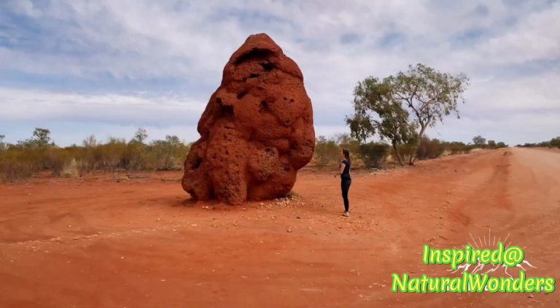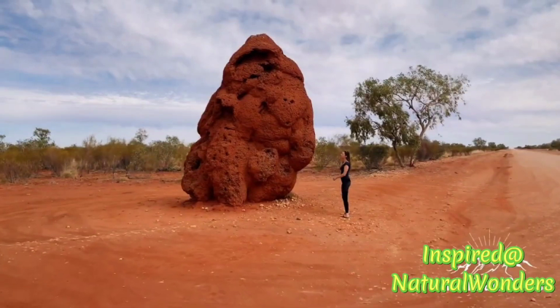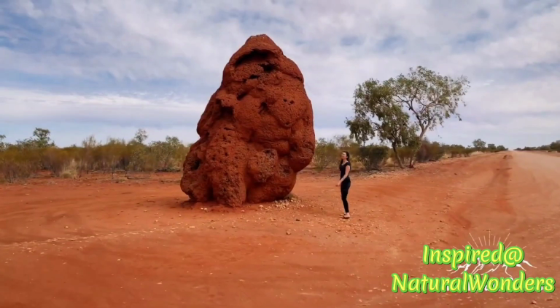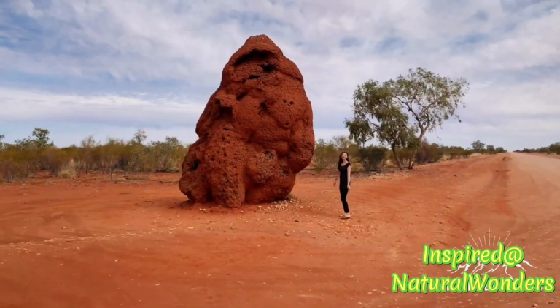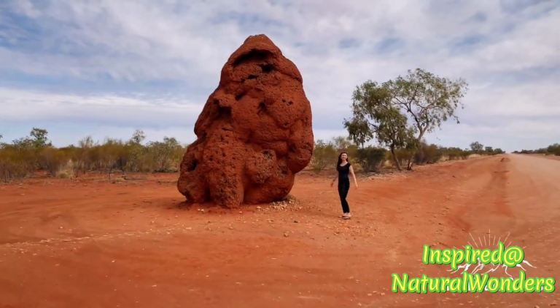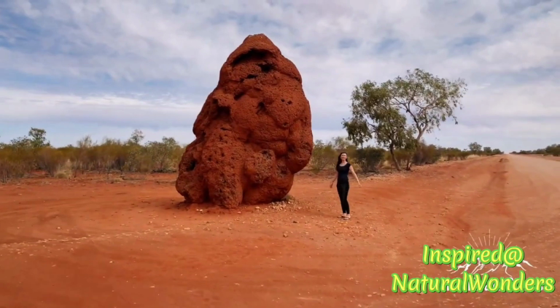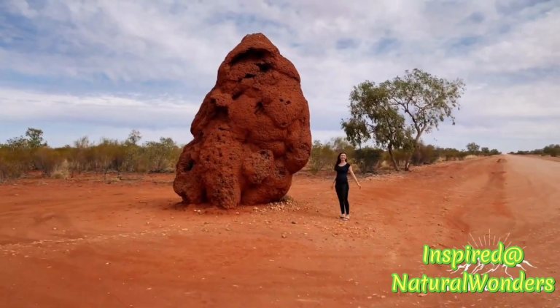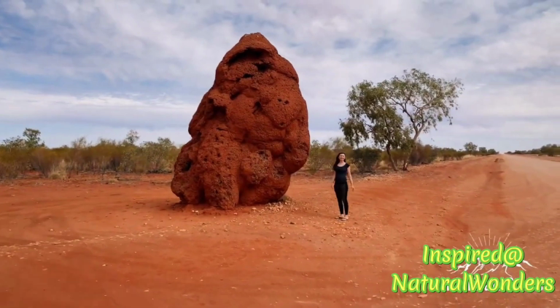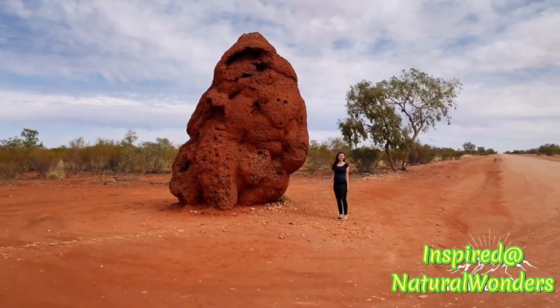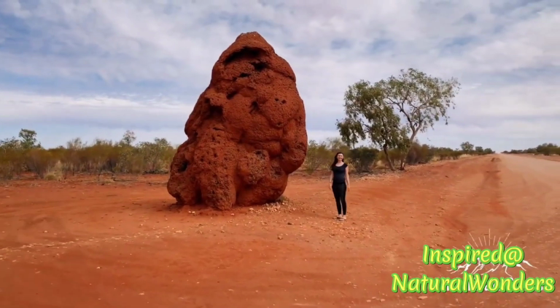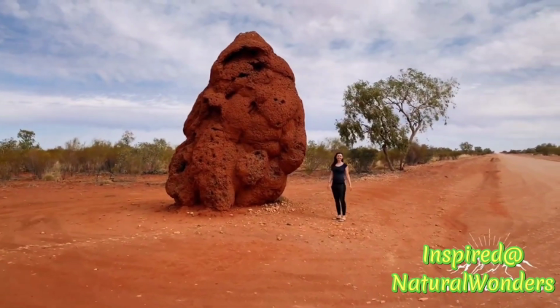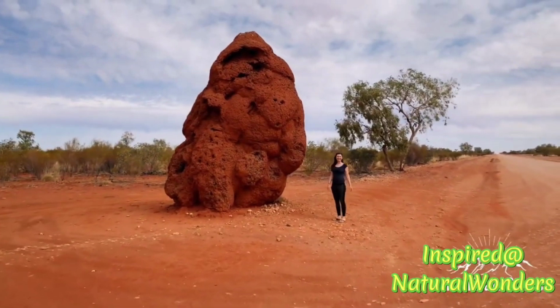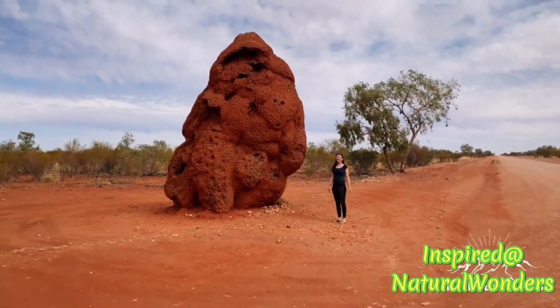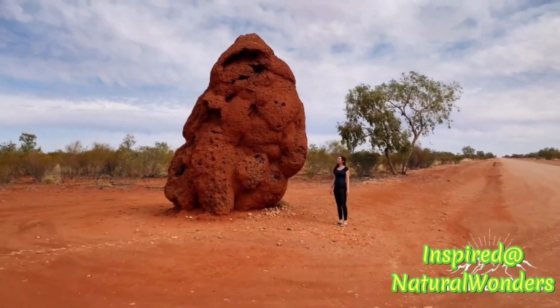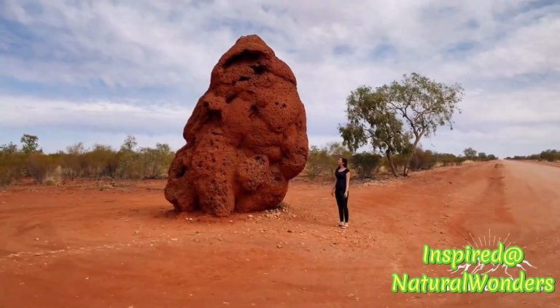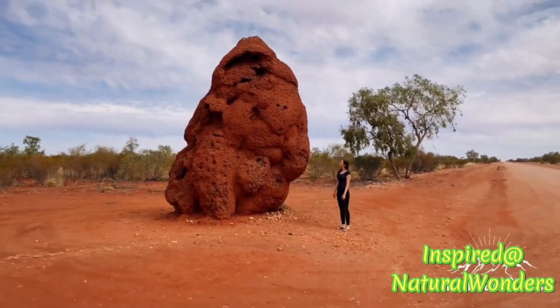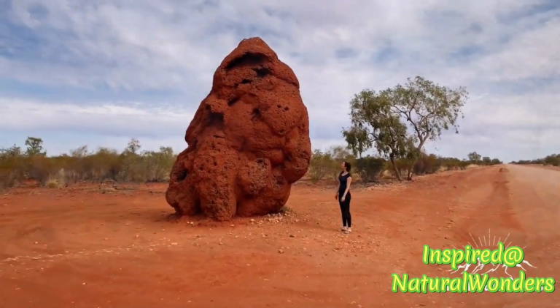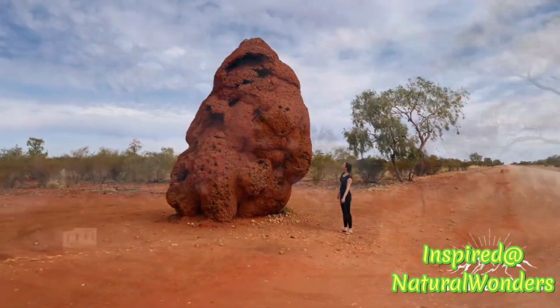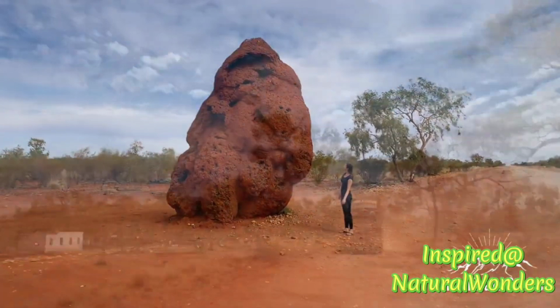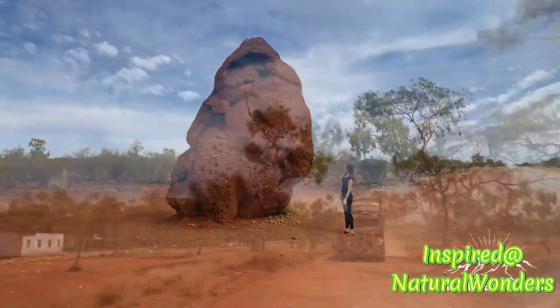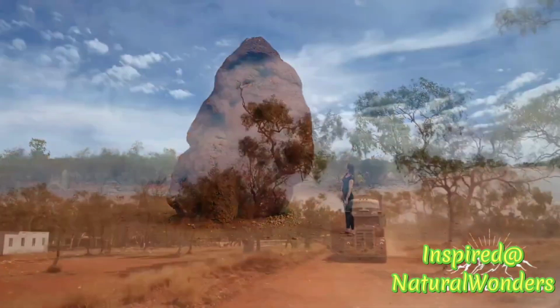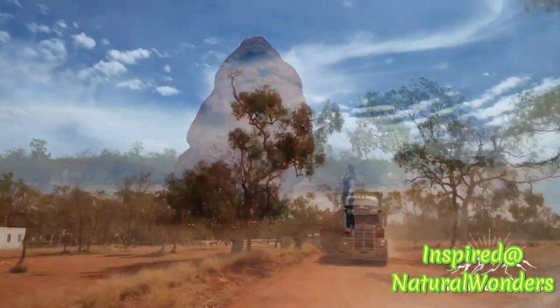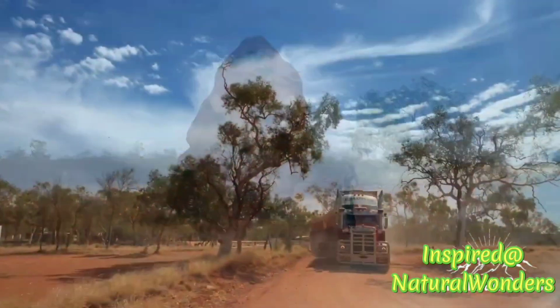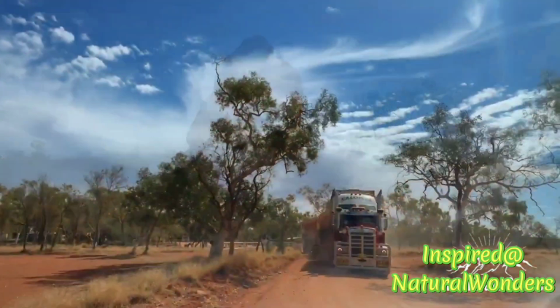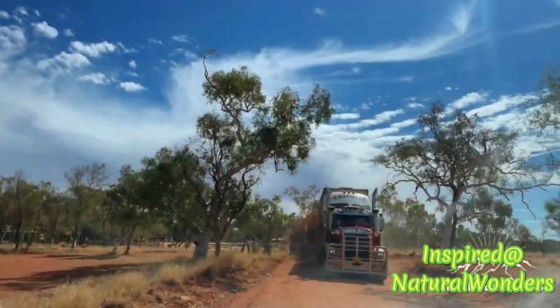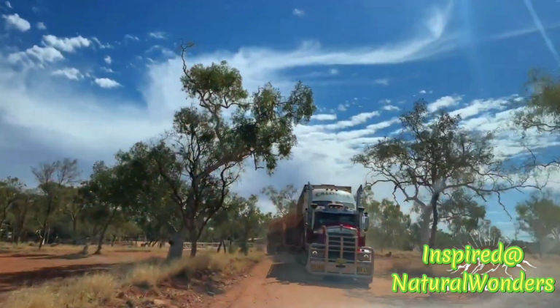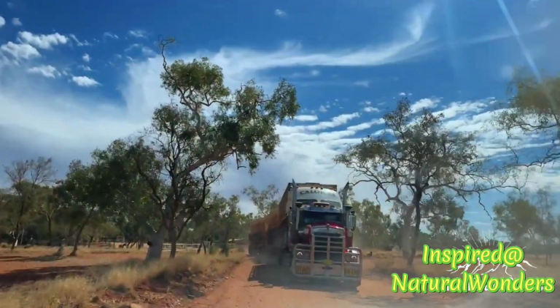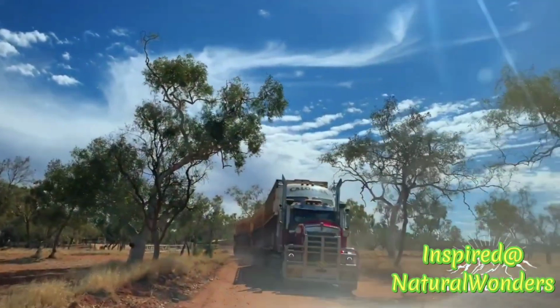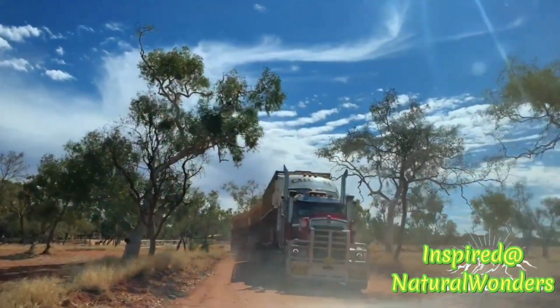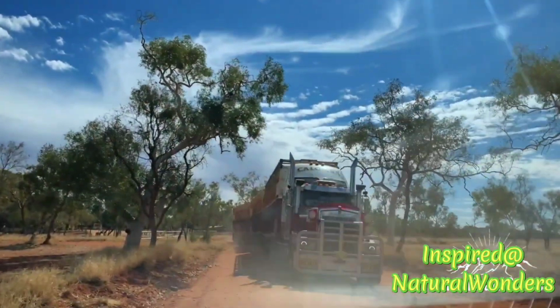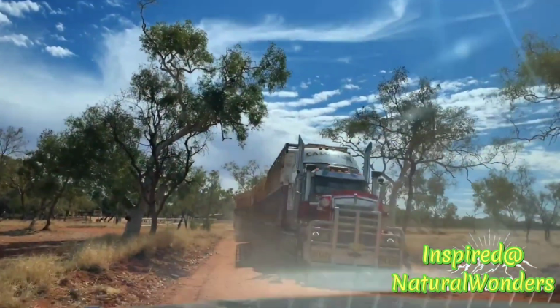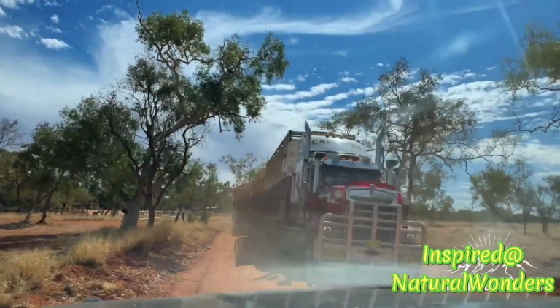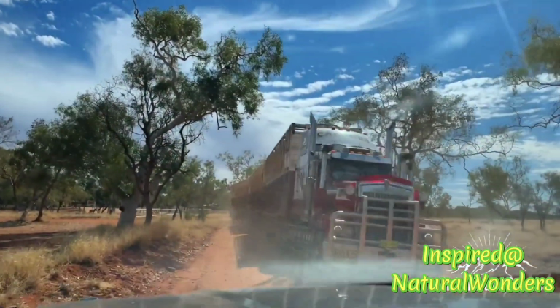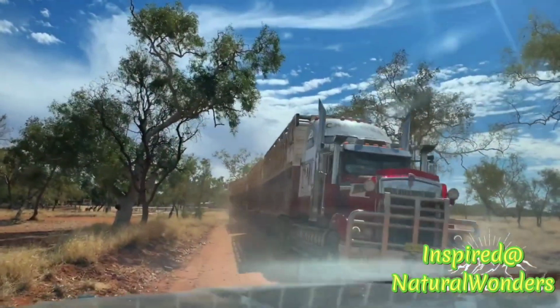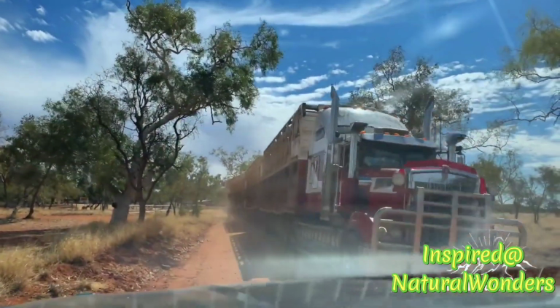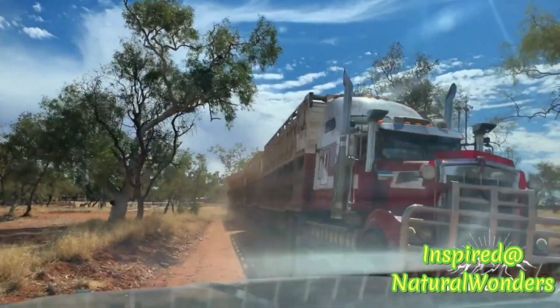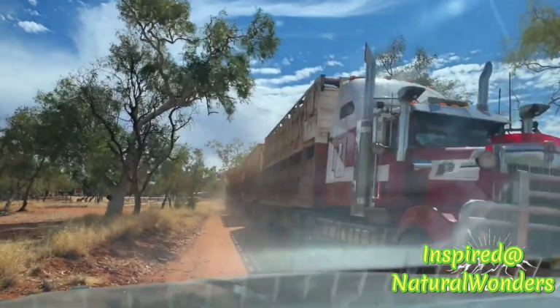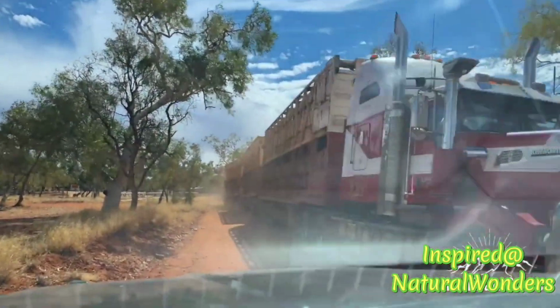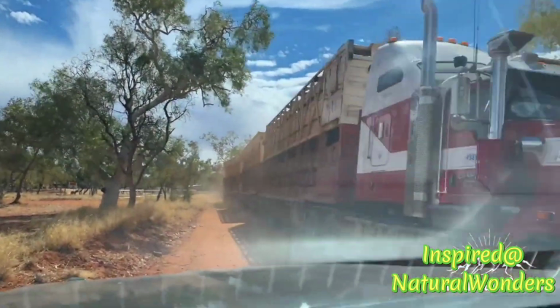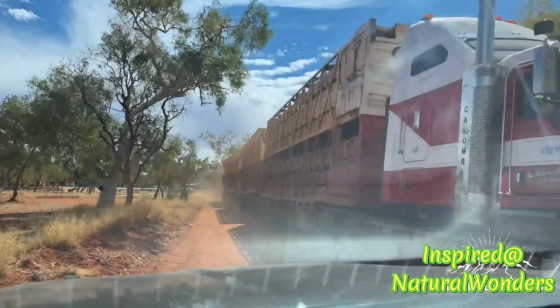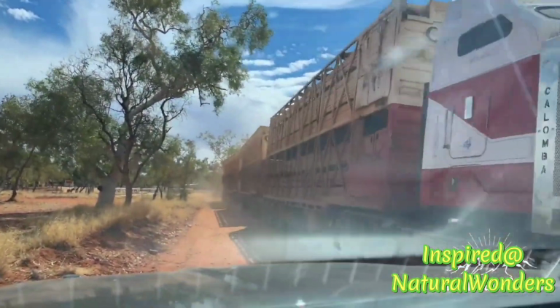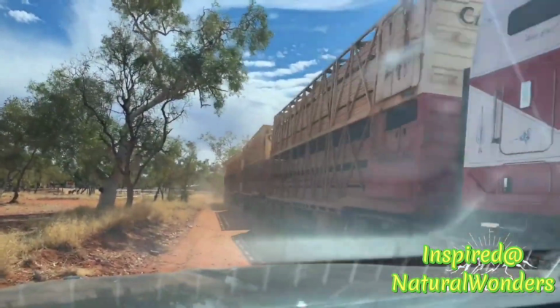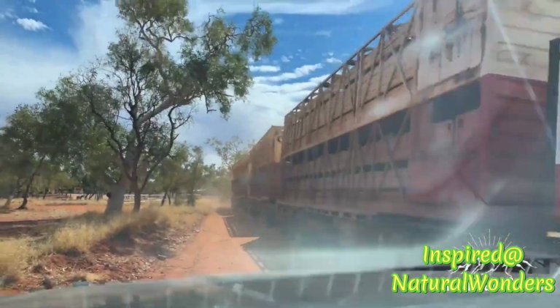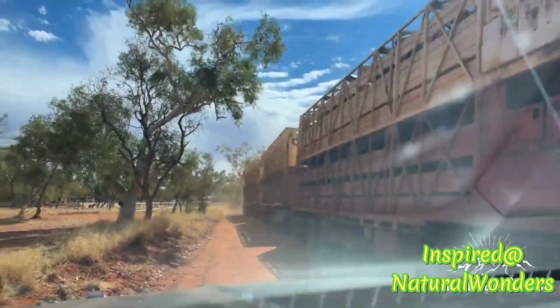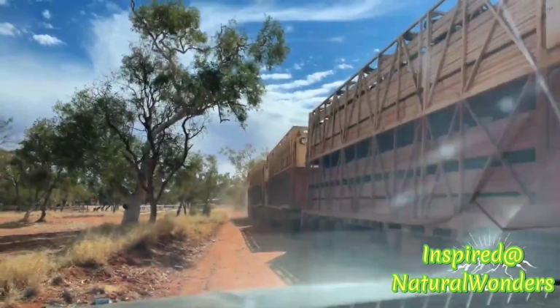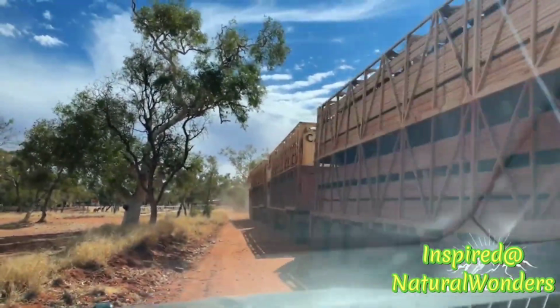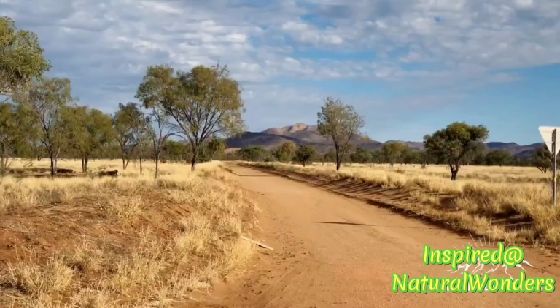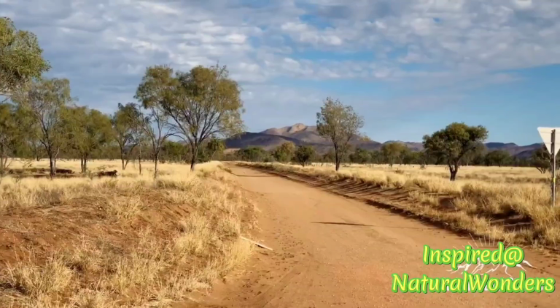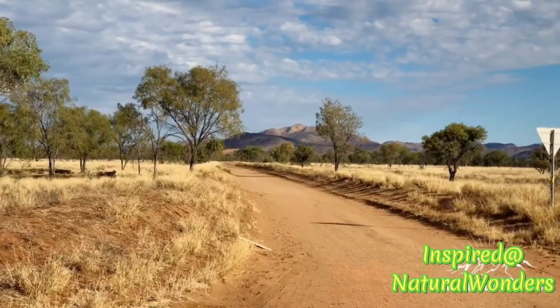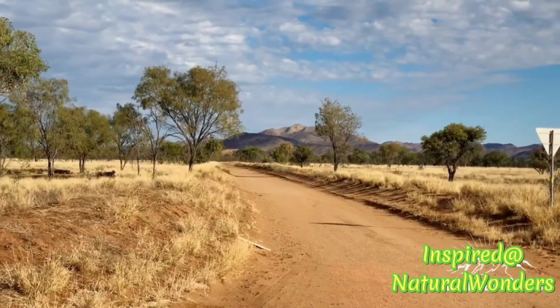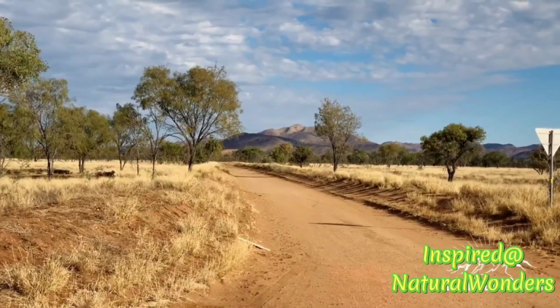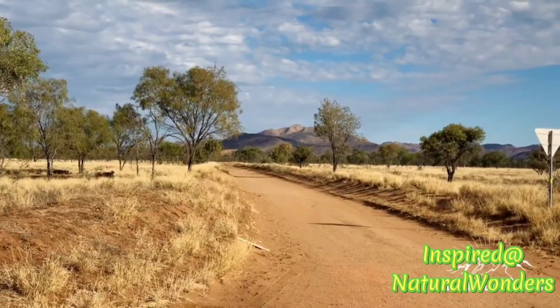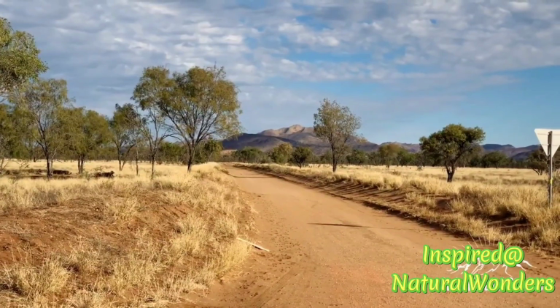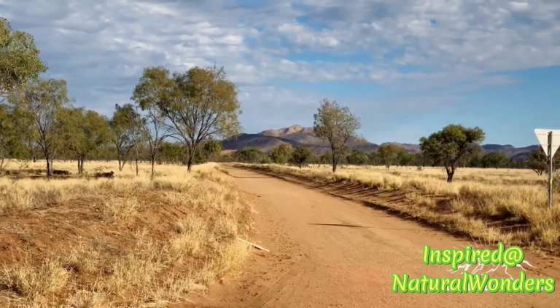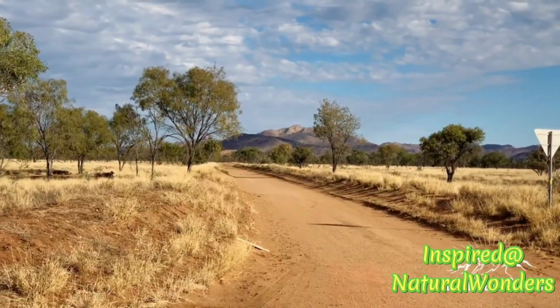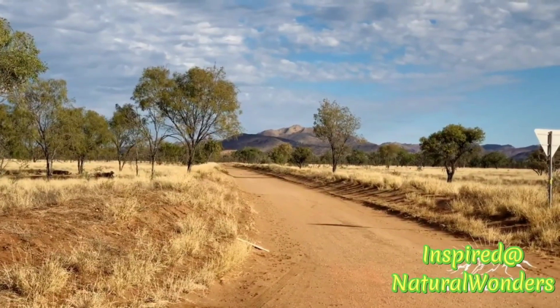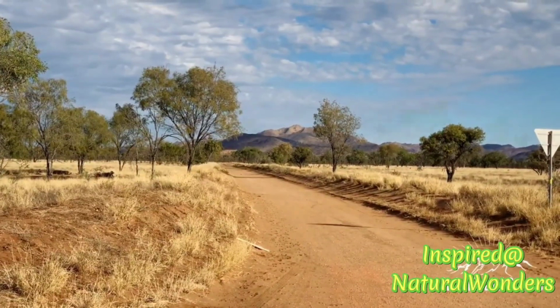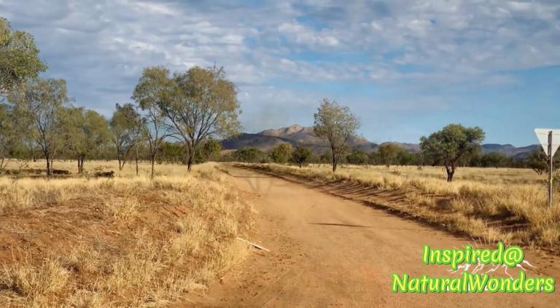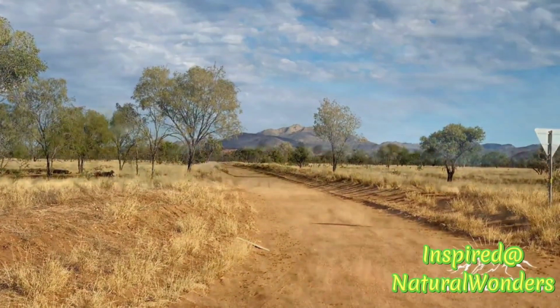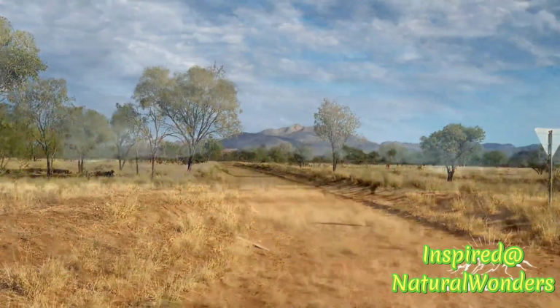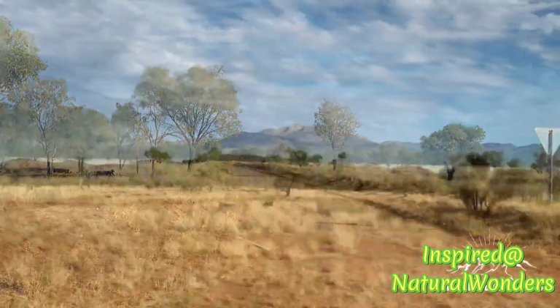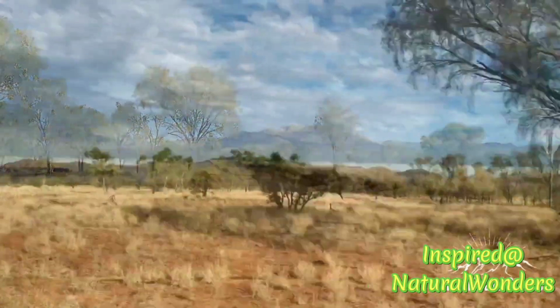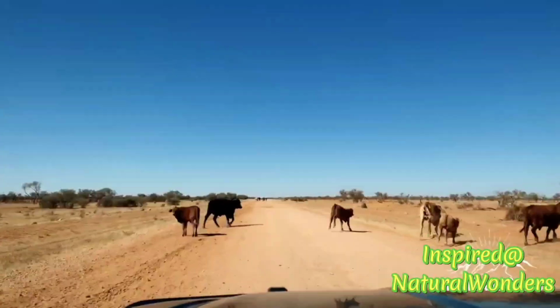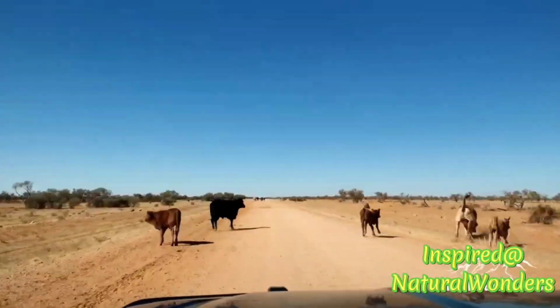Uluru, also known as Ayers Rock, is a massive sandstone formation located in the heart of Australia's Red Centre.